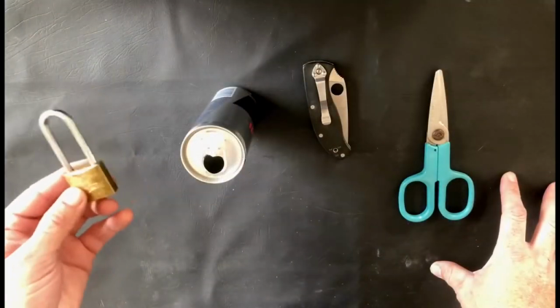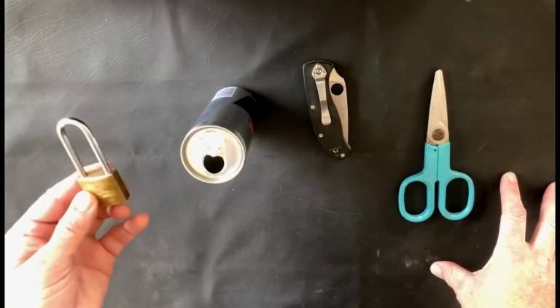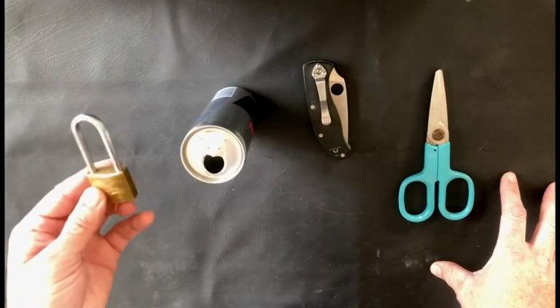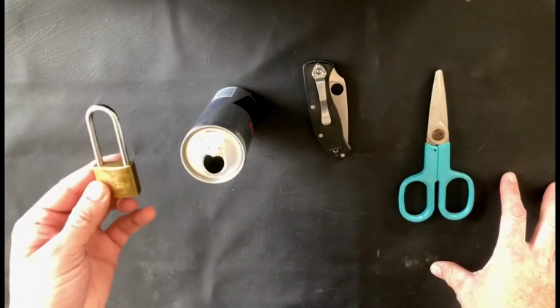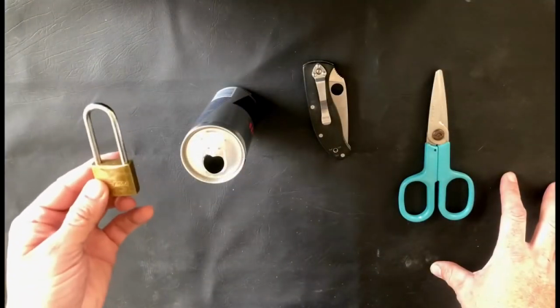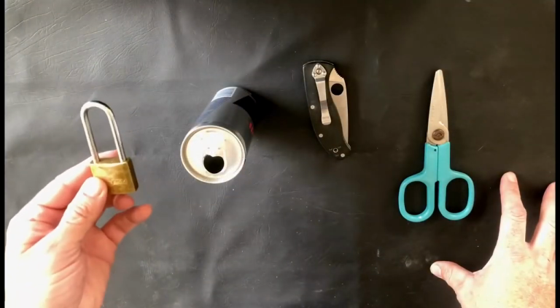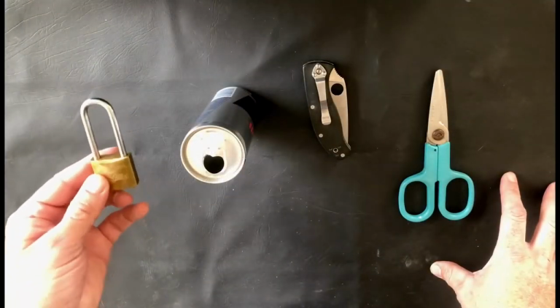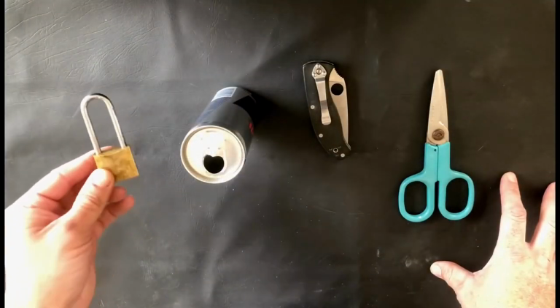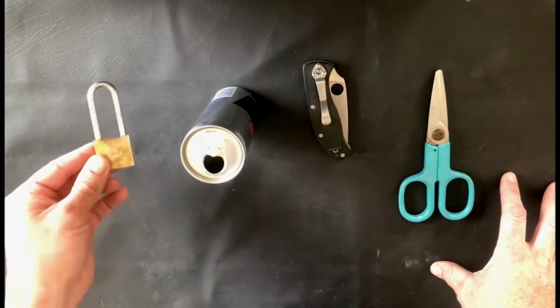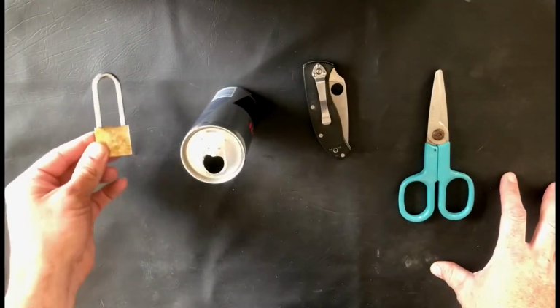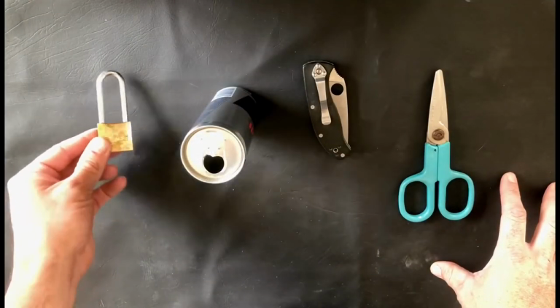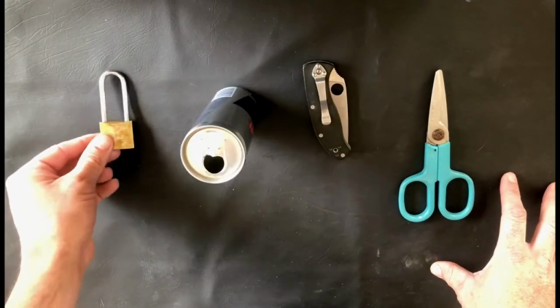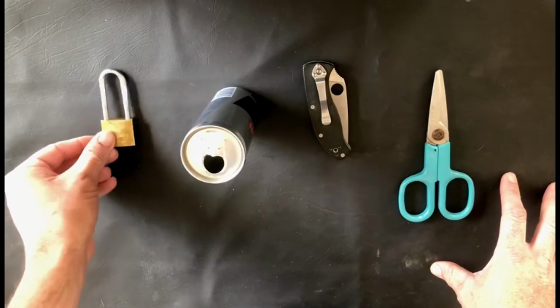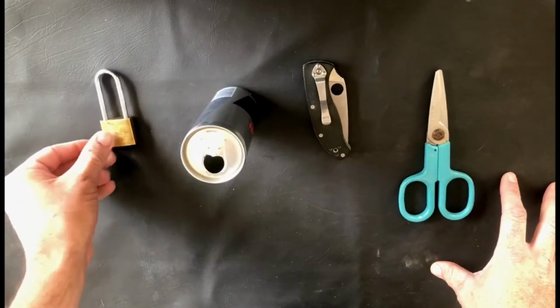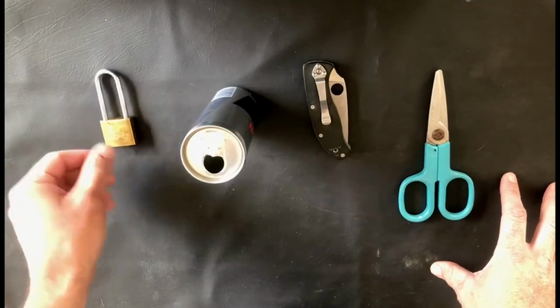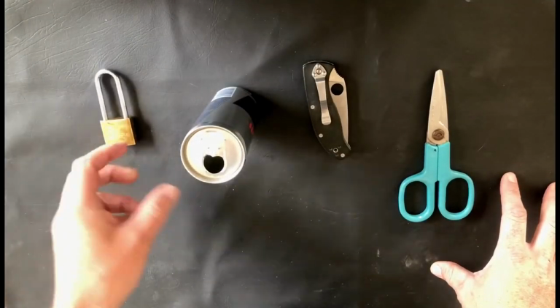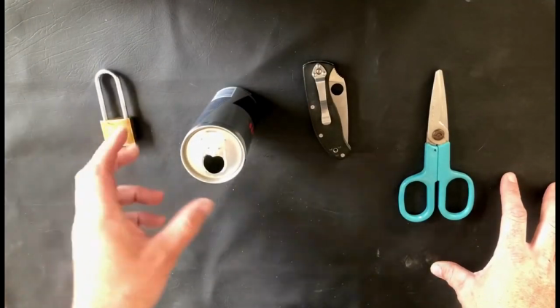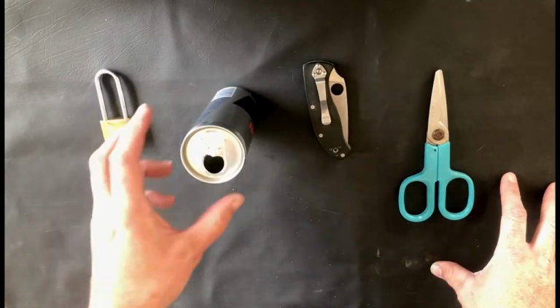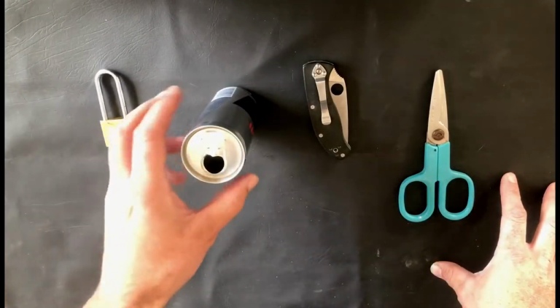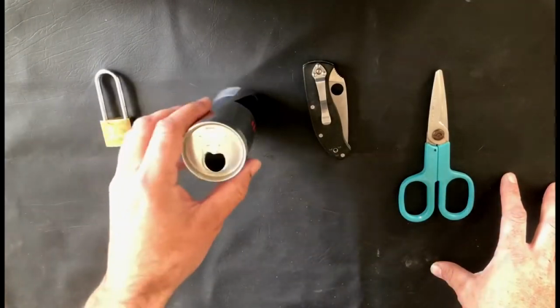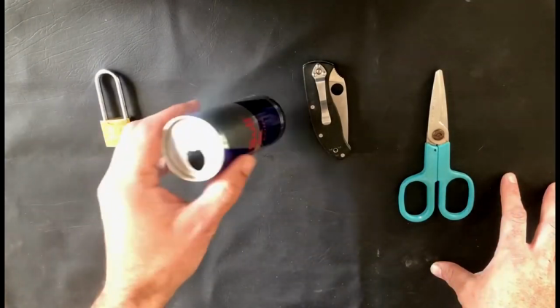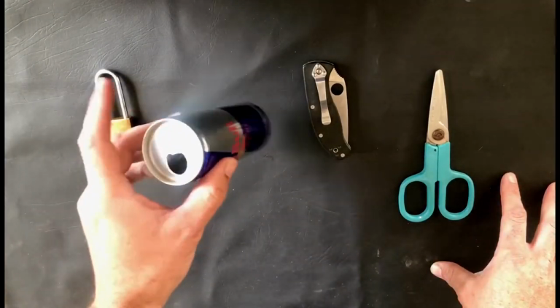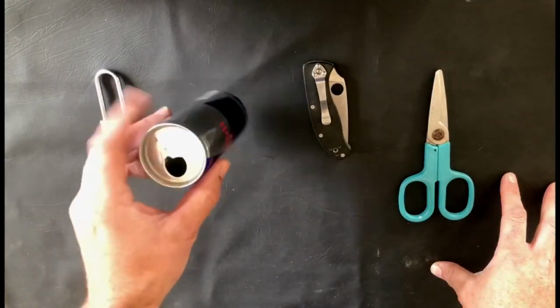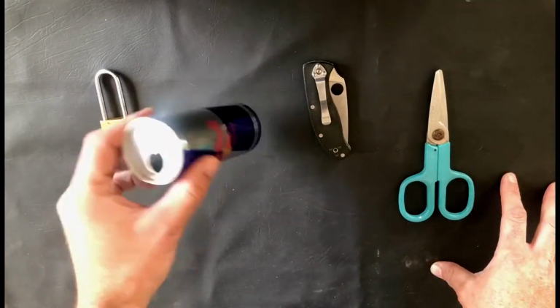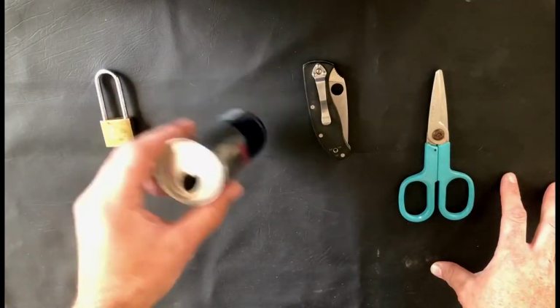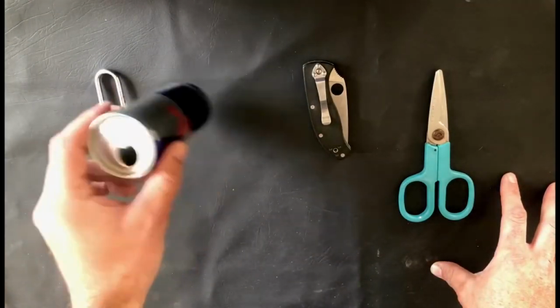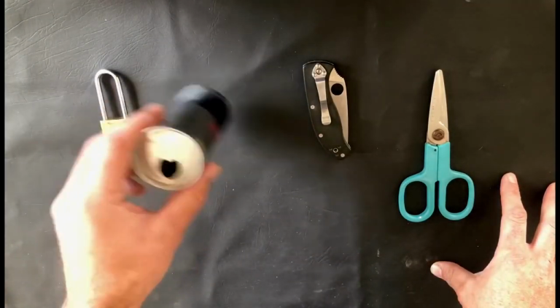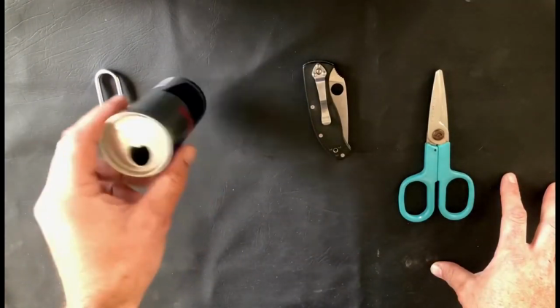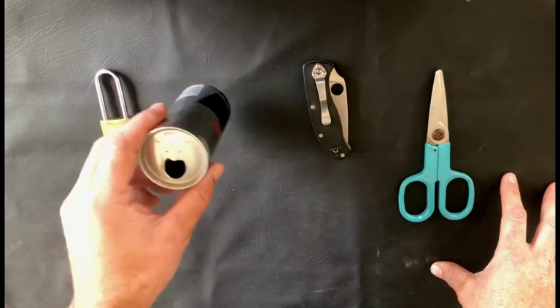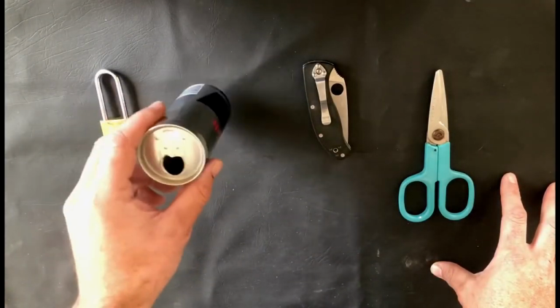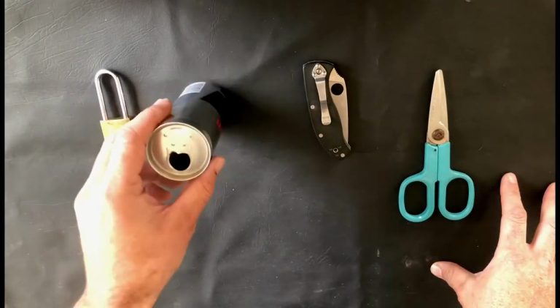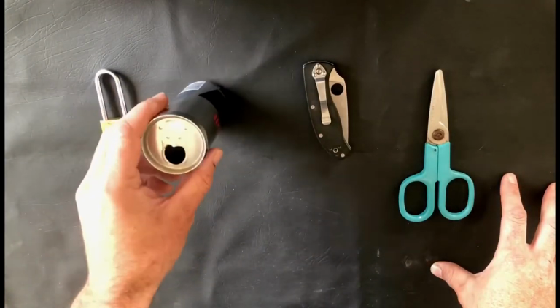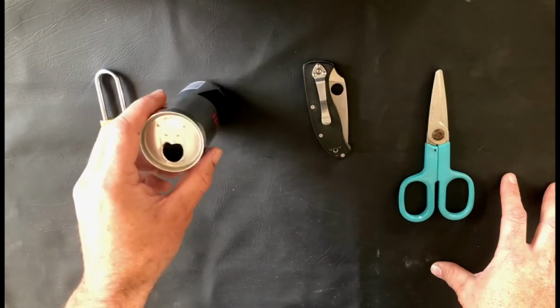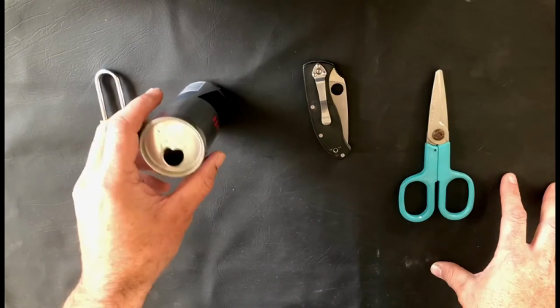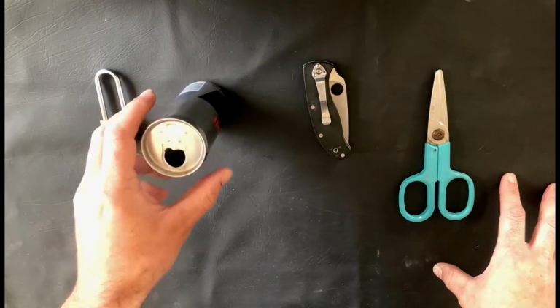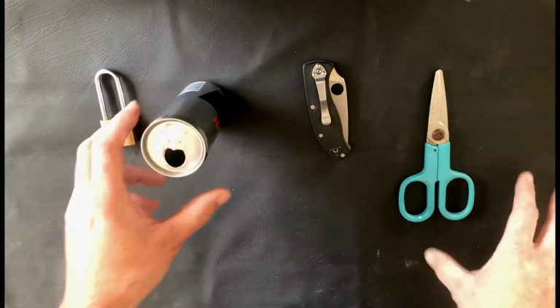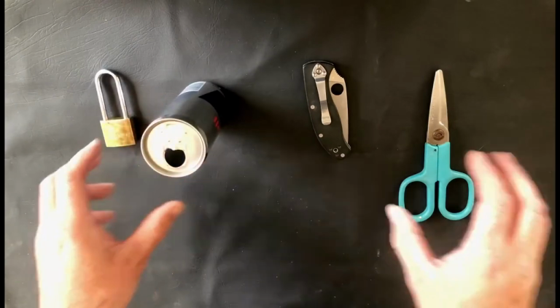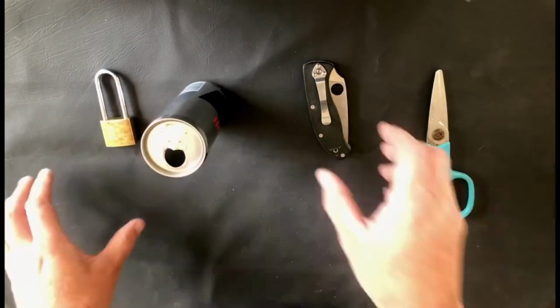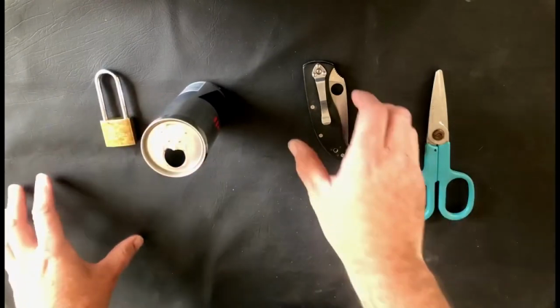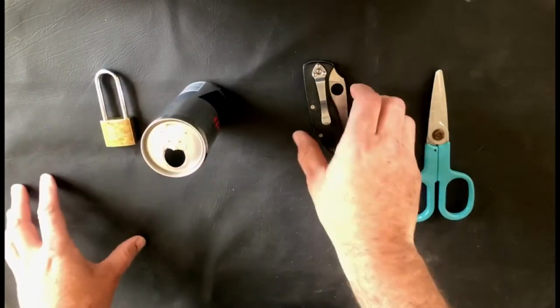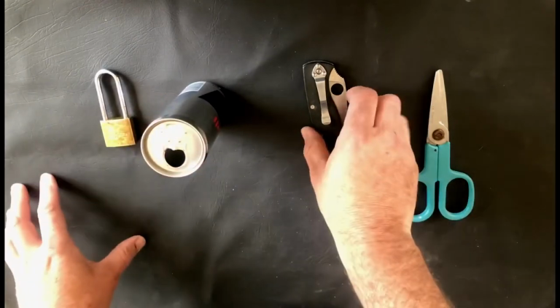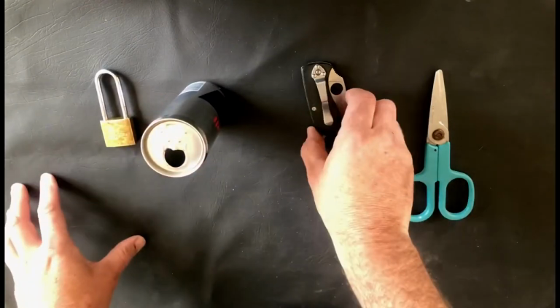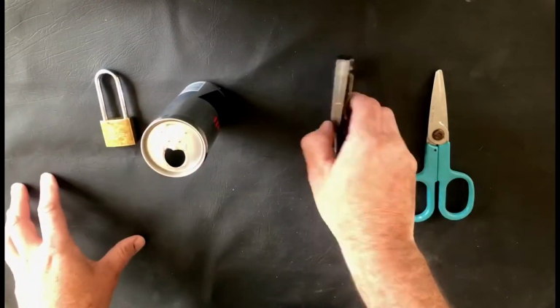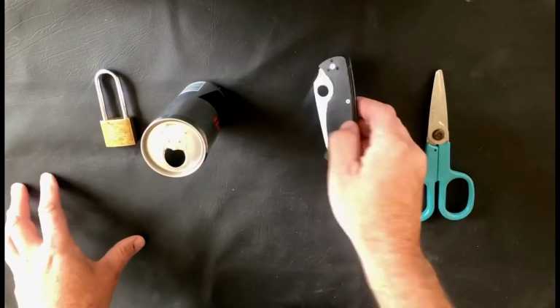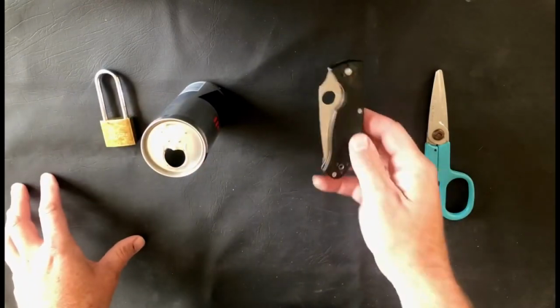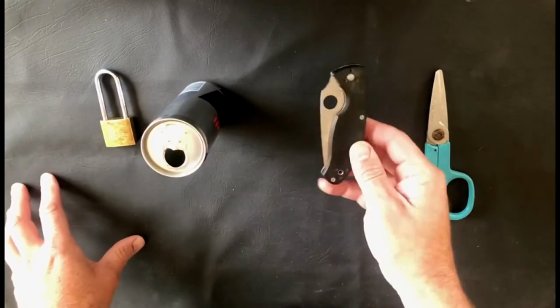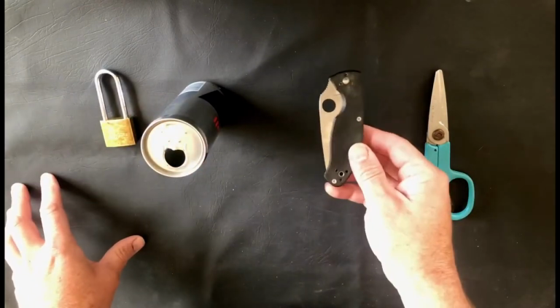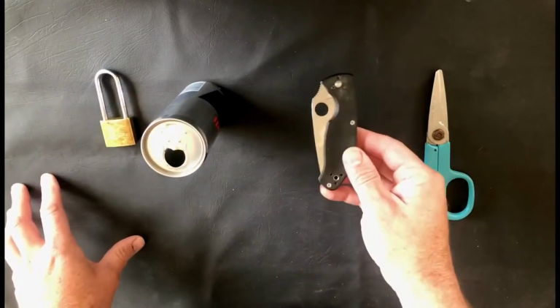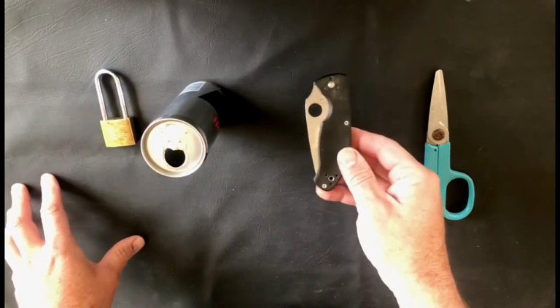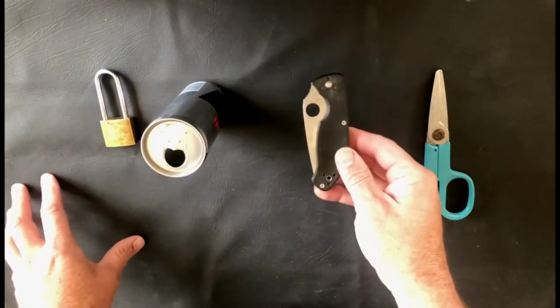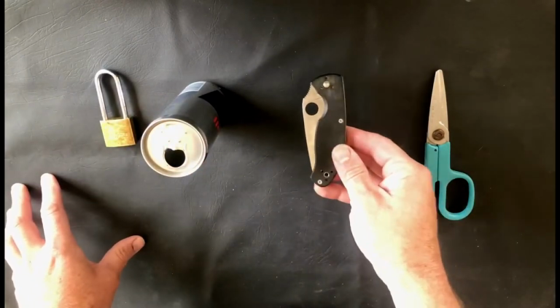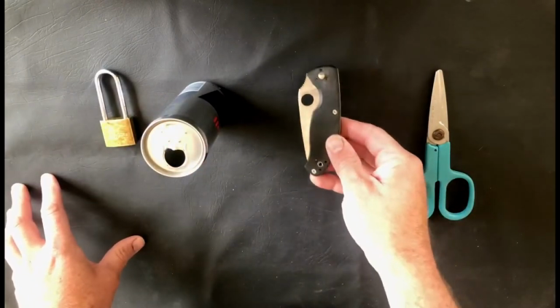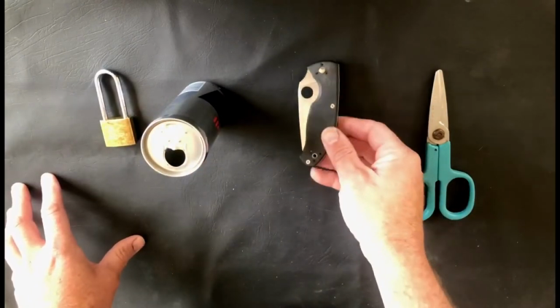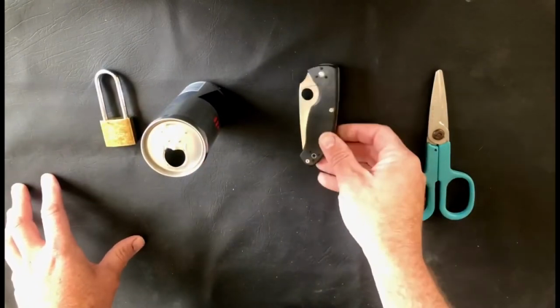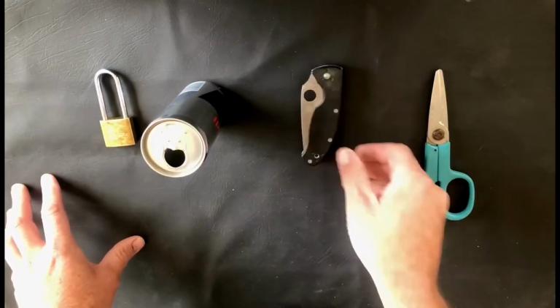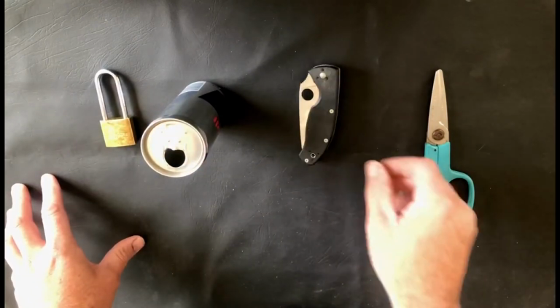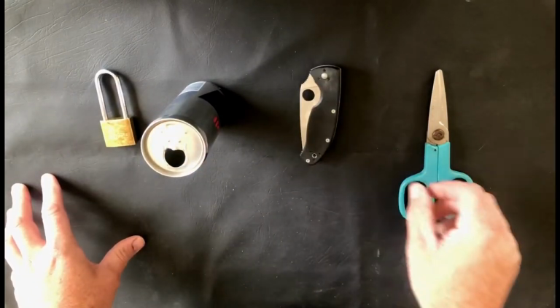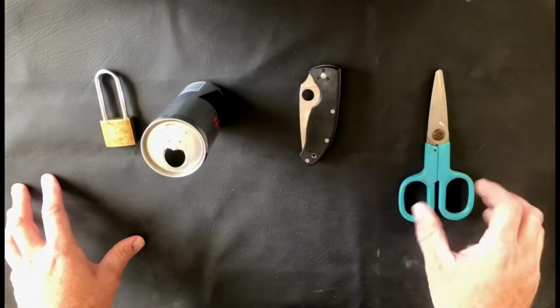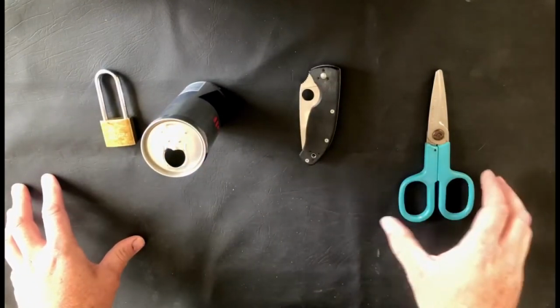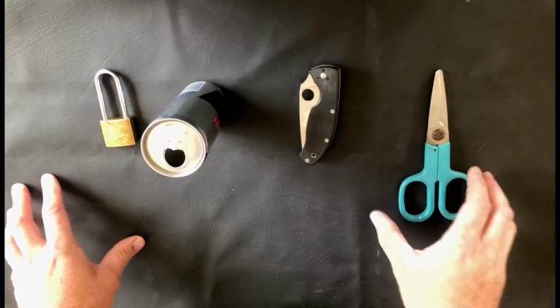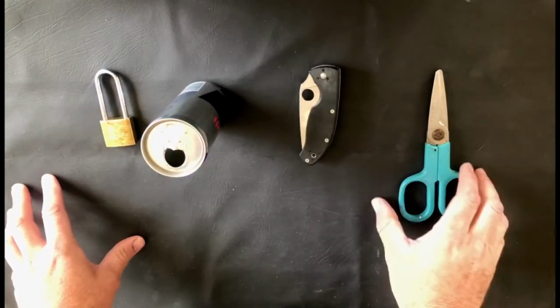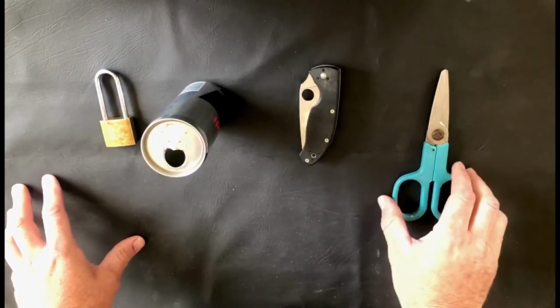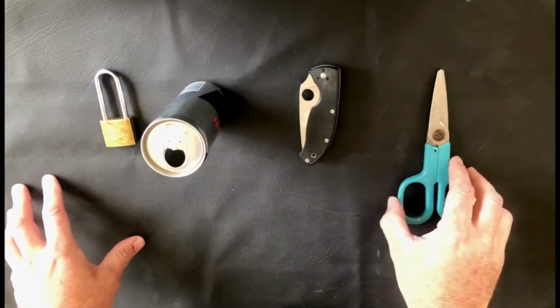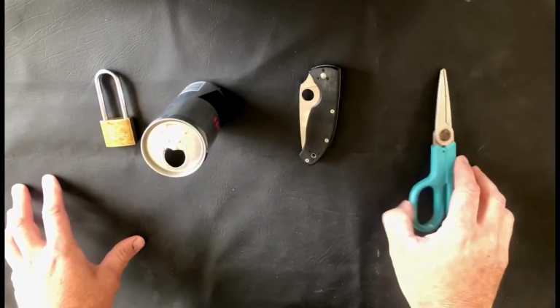Here's your padlock, your empty soda can, a sharp knife, and a robust pair of scissors.